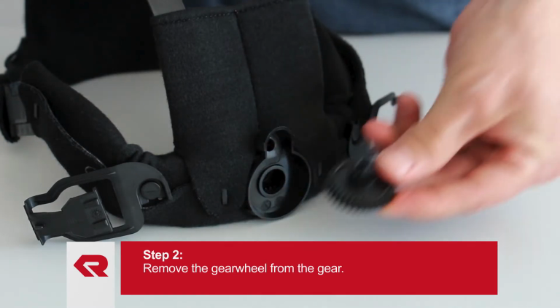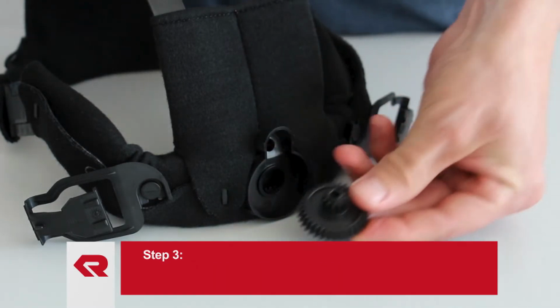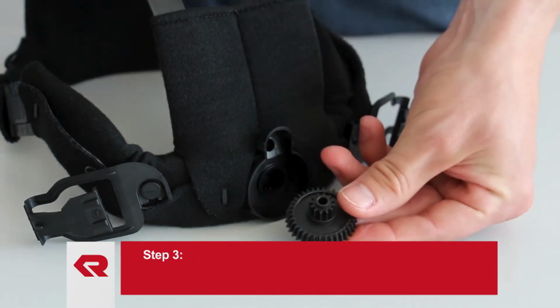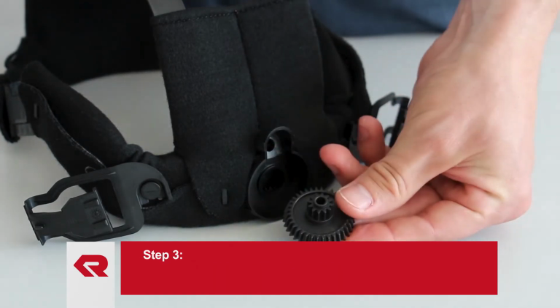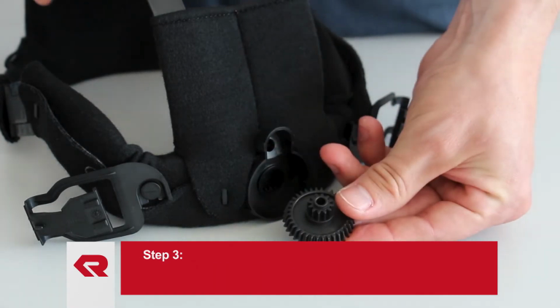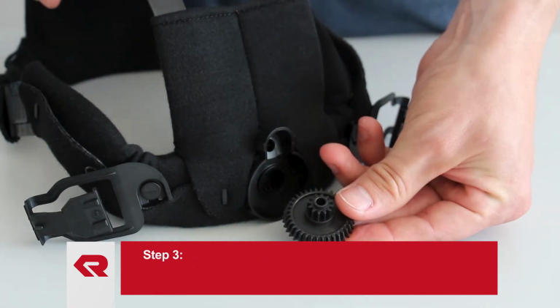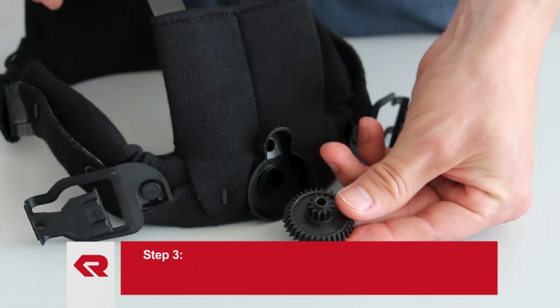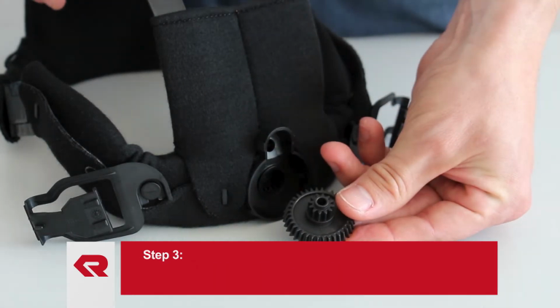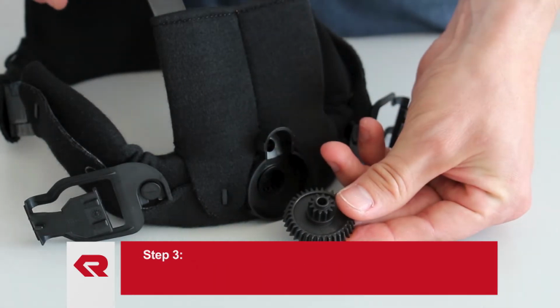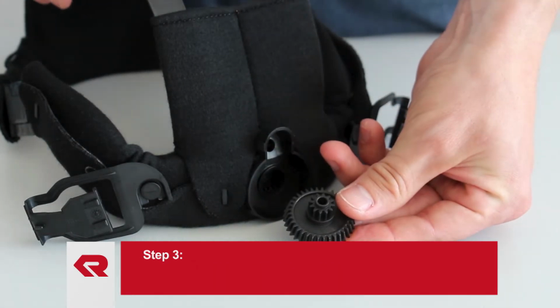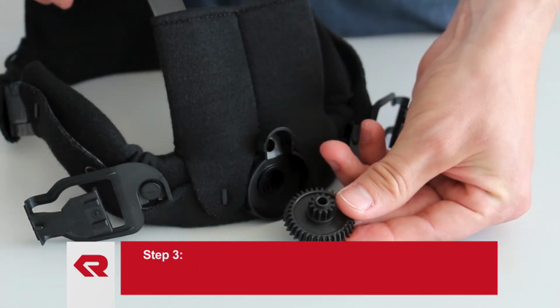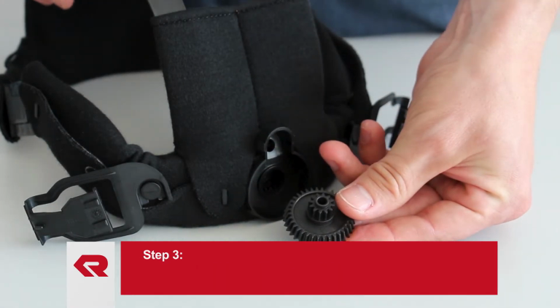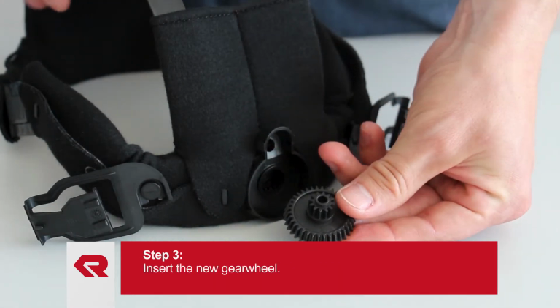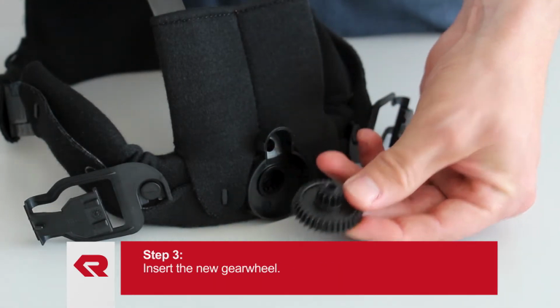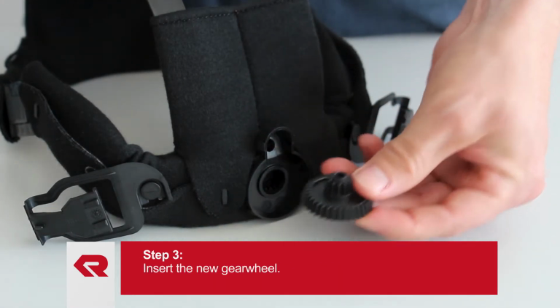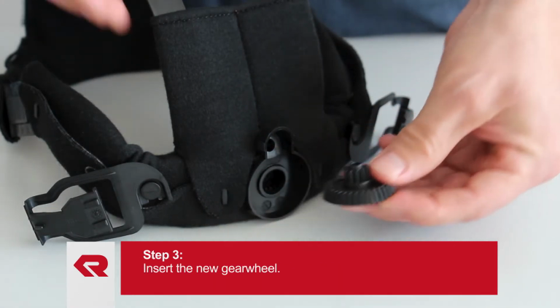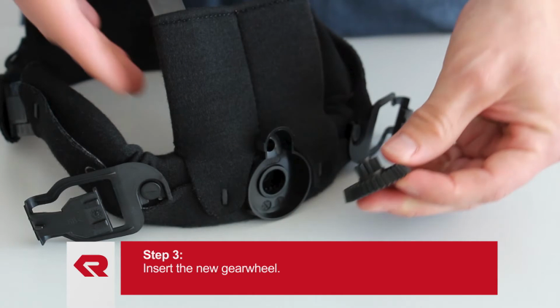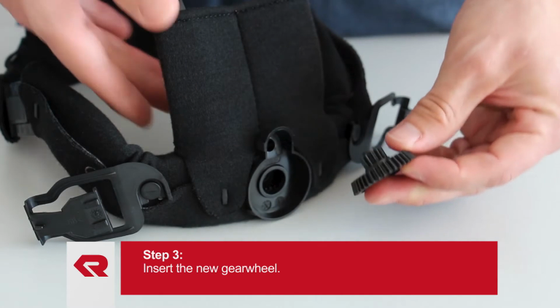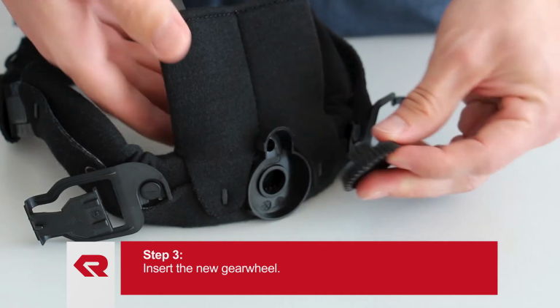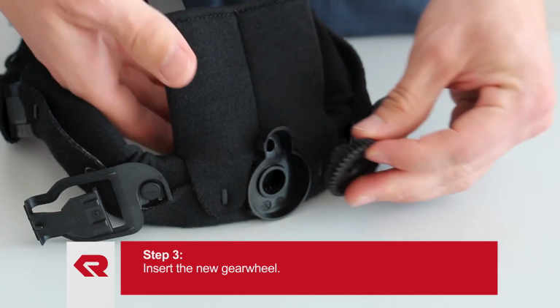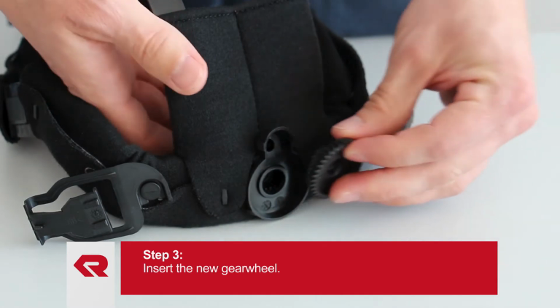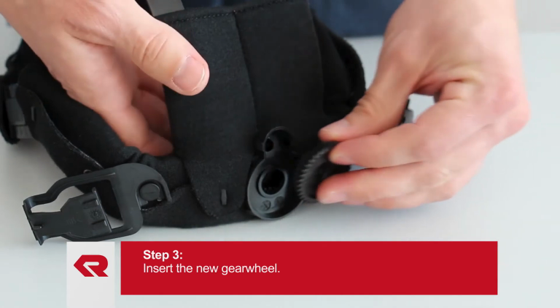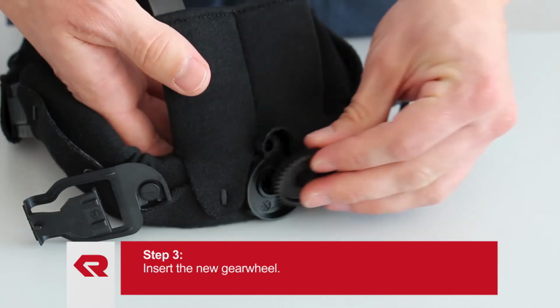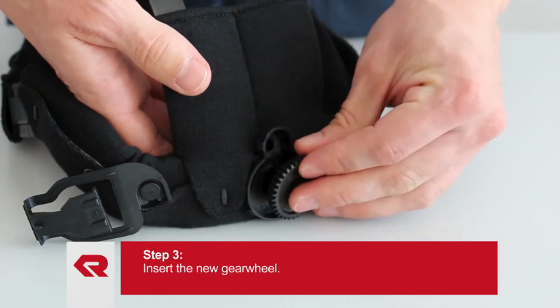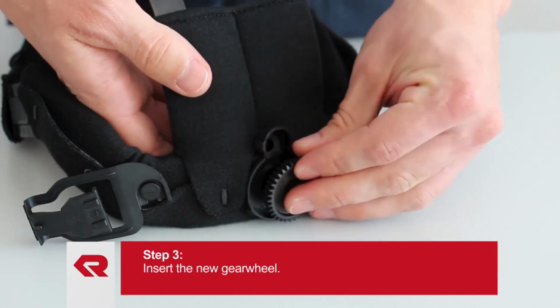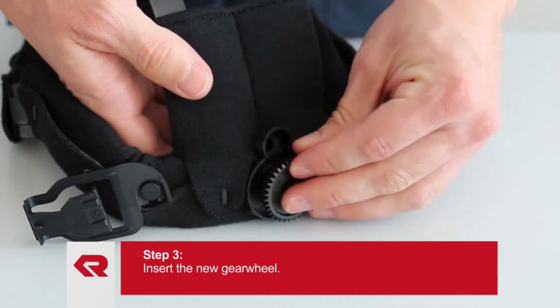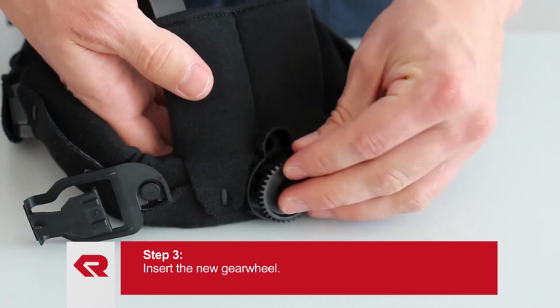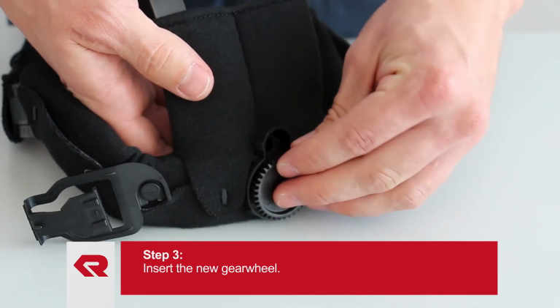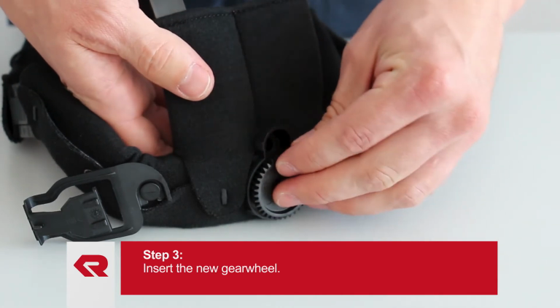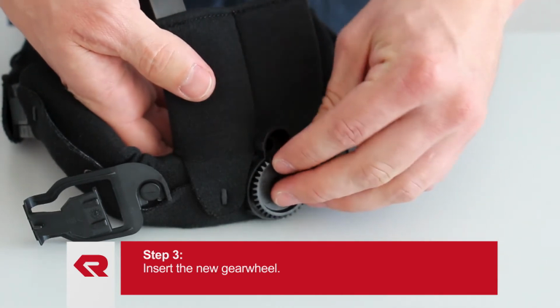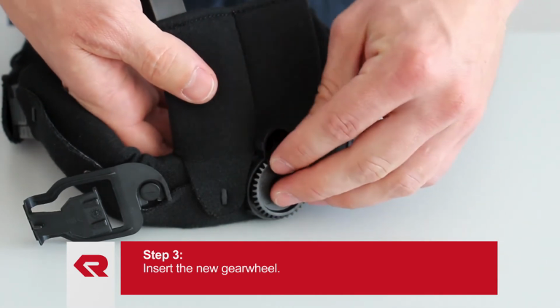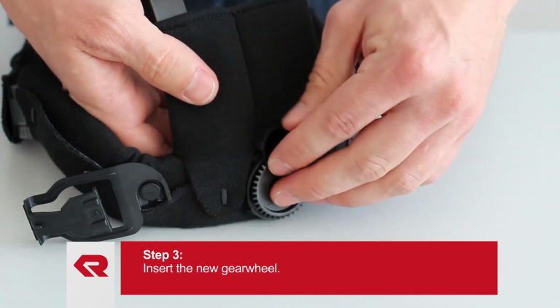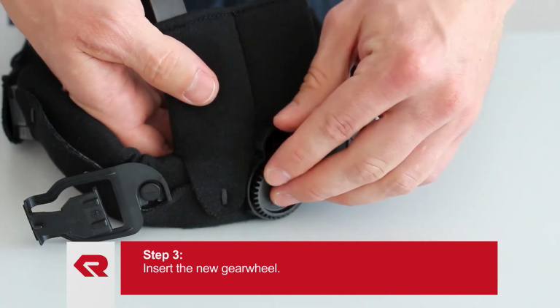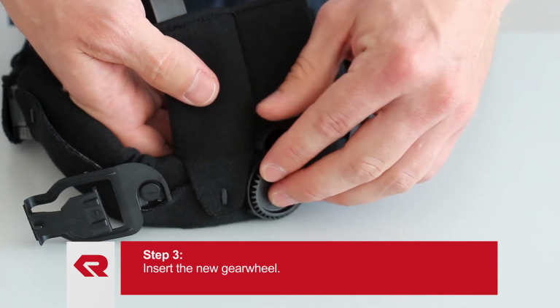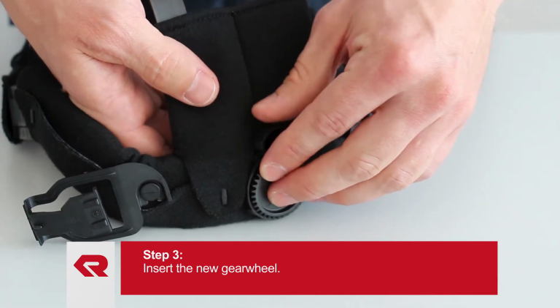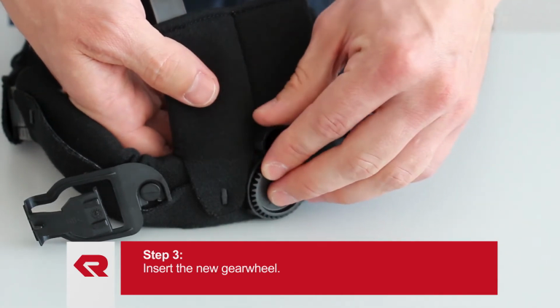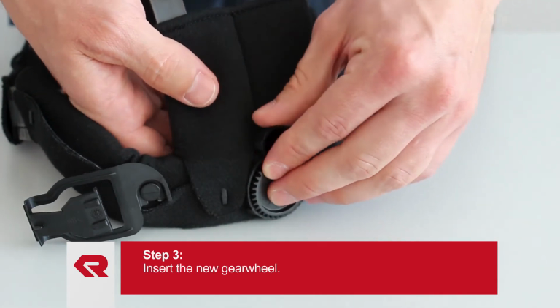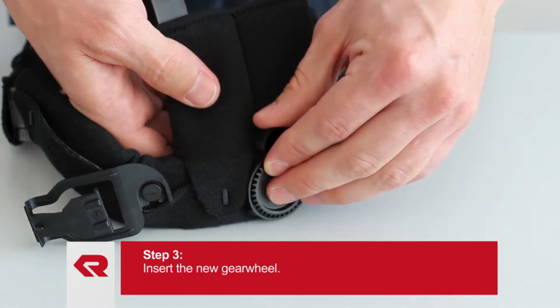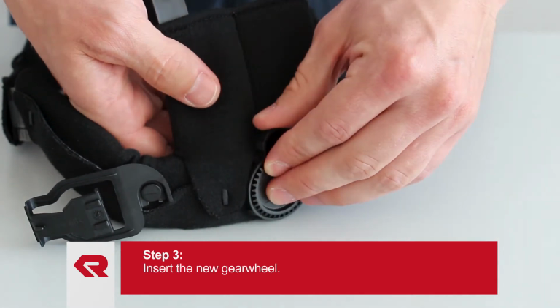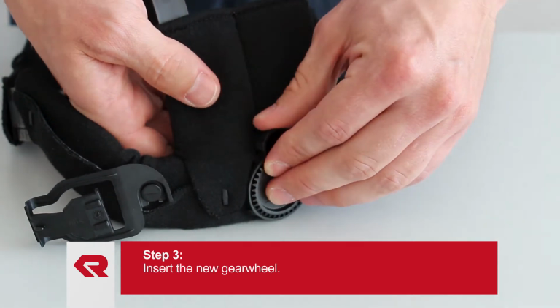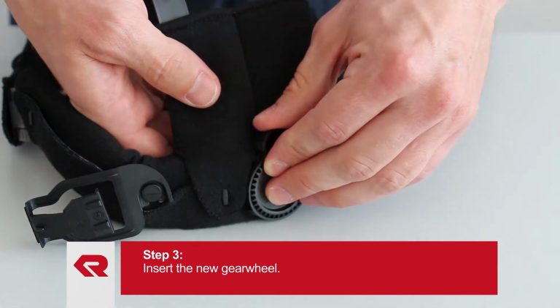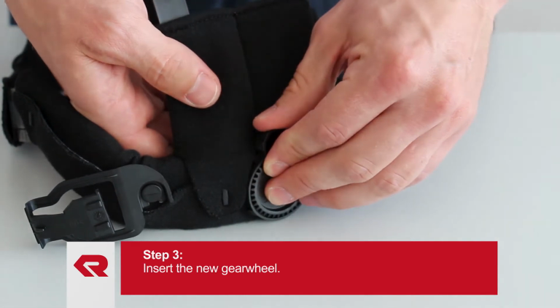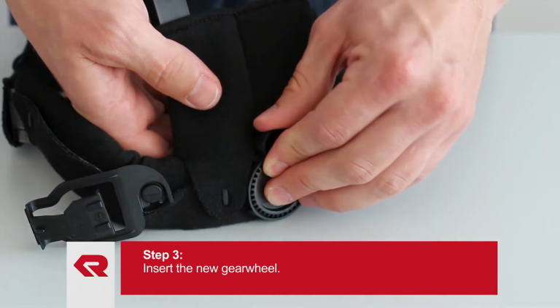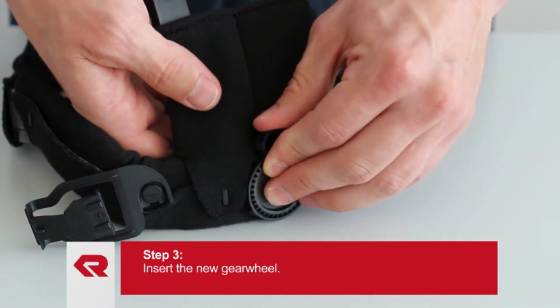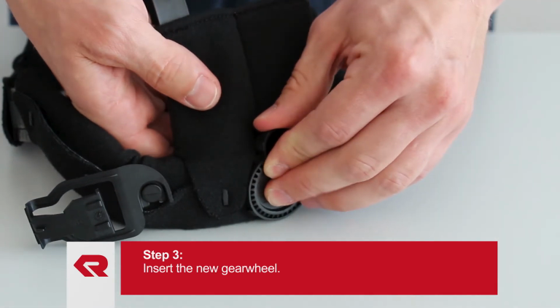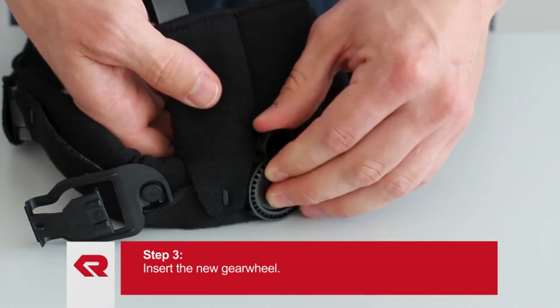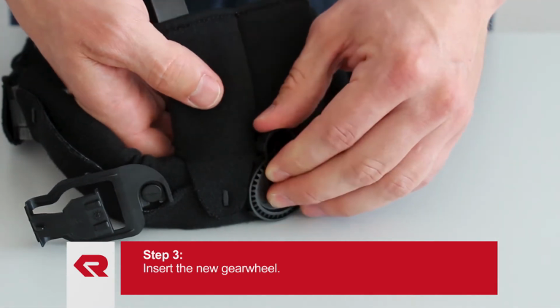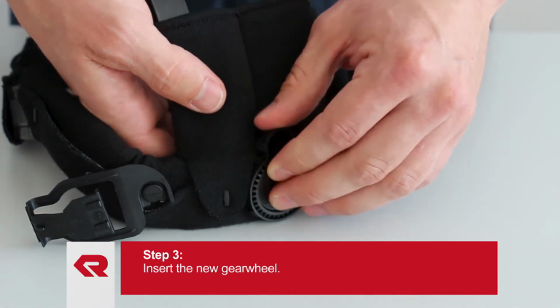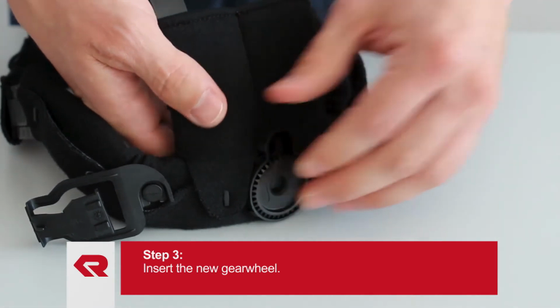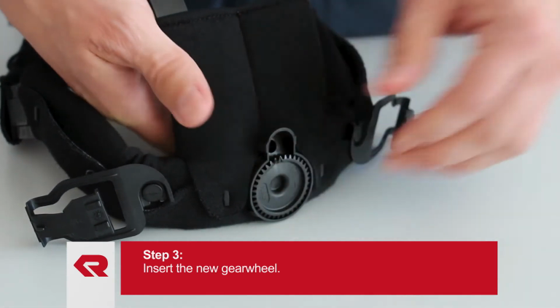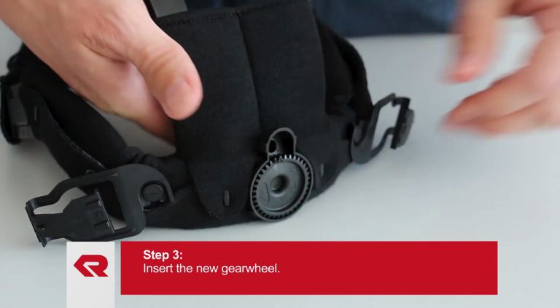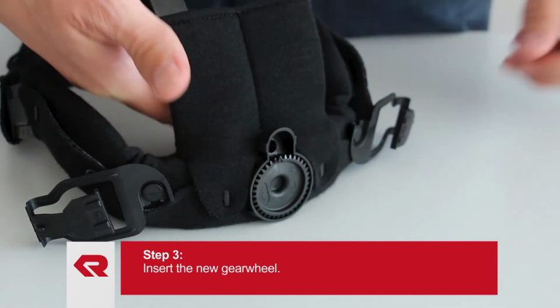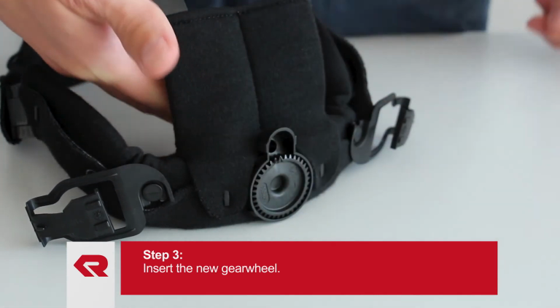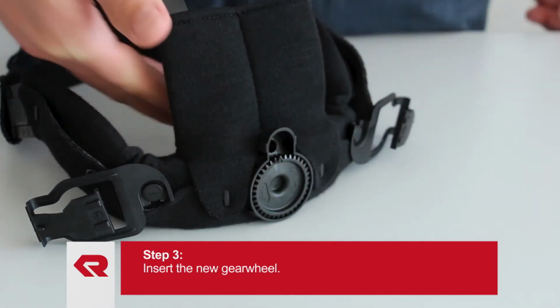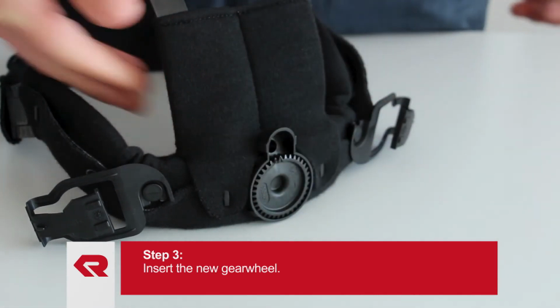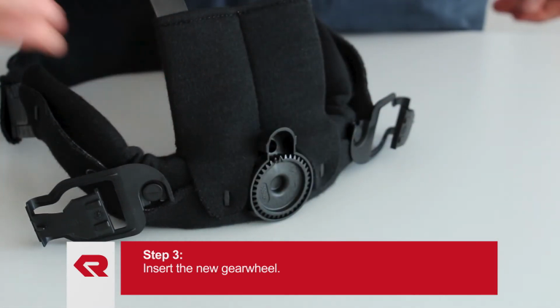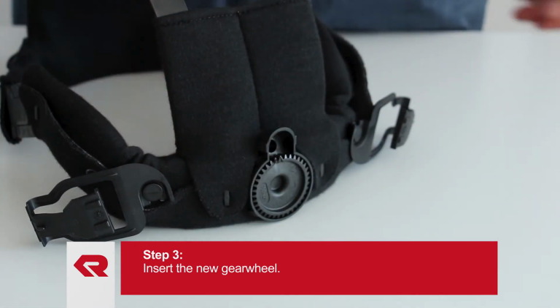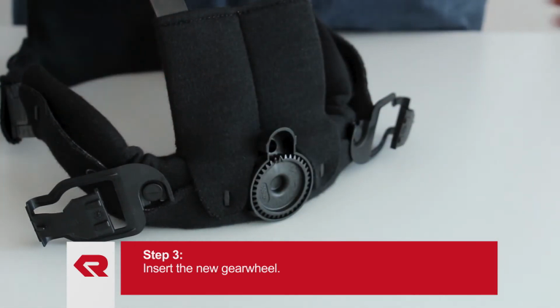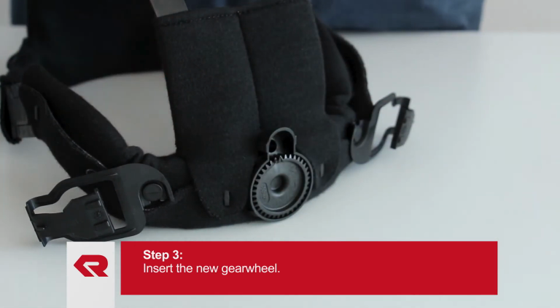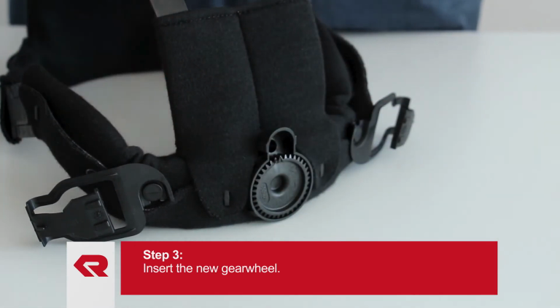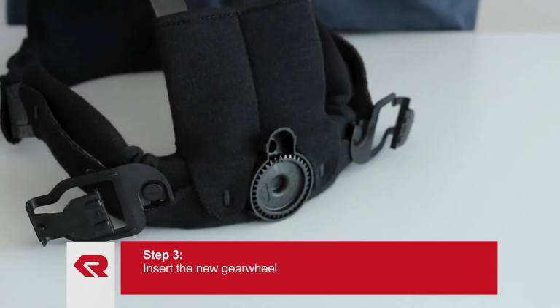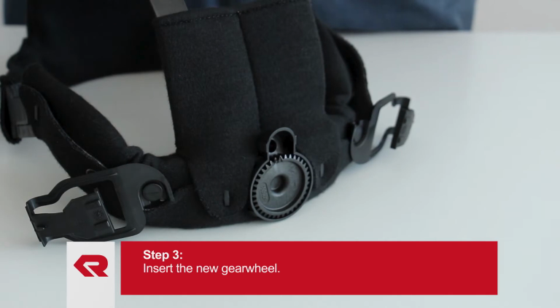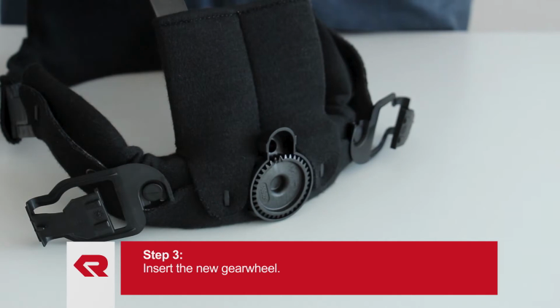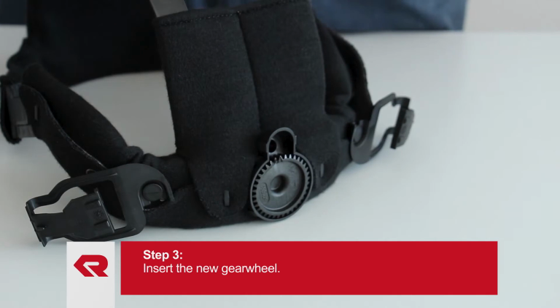Make sure the gear wheel is properly adjusted when inserting. The gear wheel must snap audibly into position.